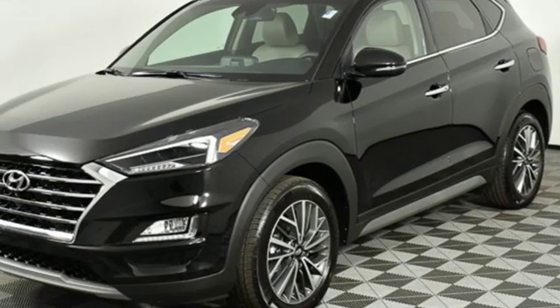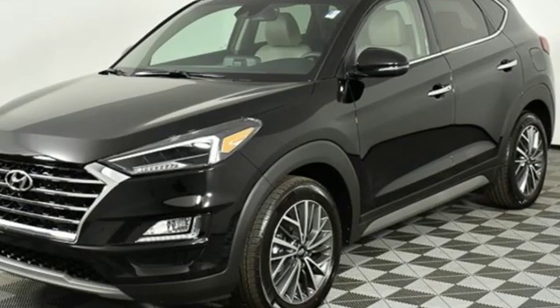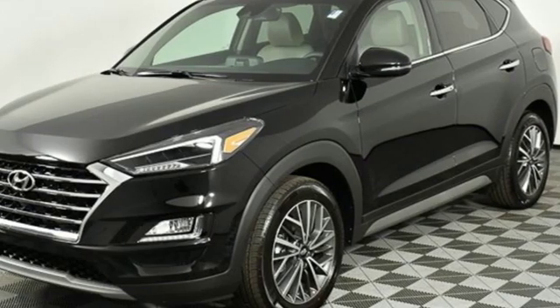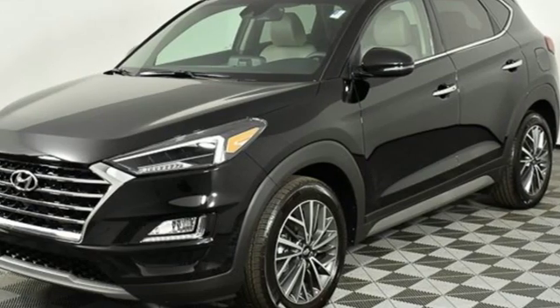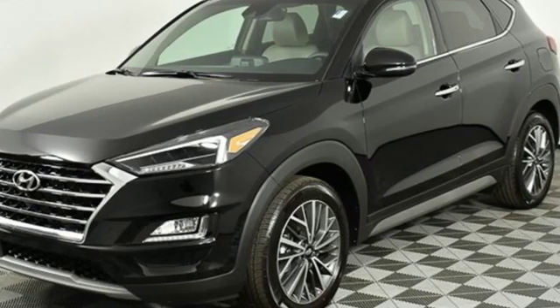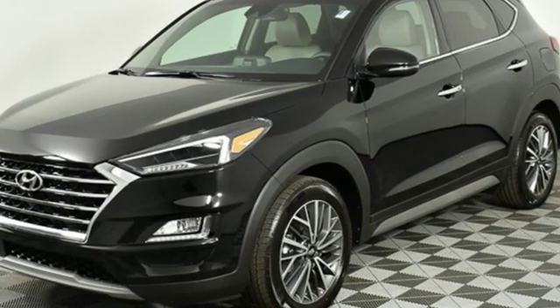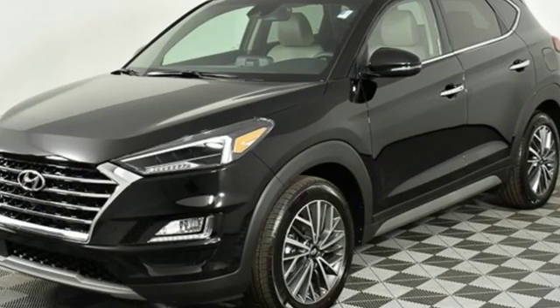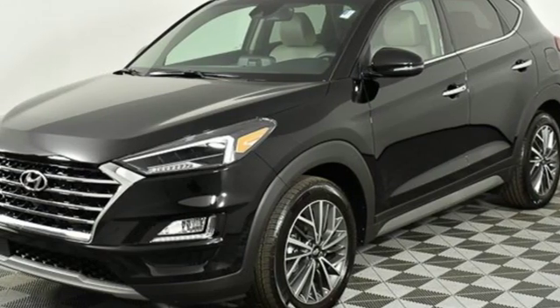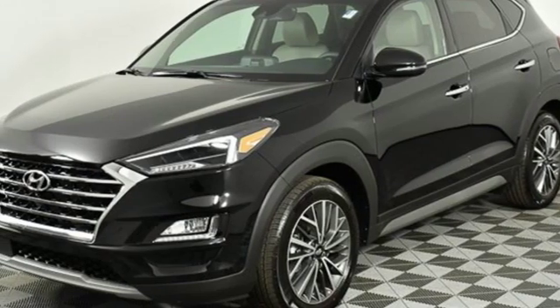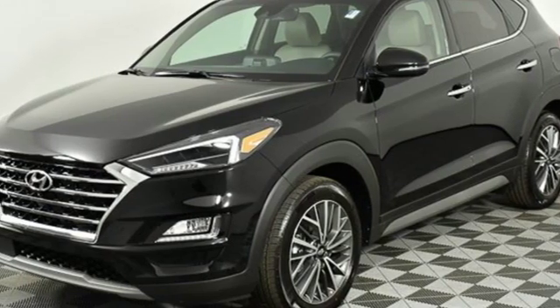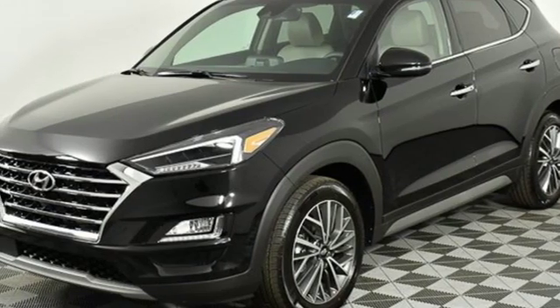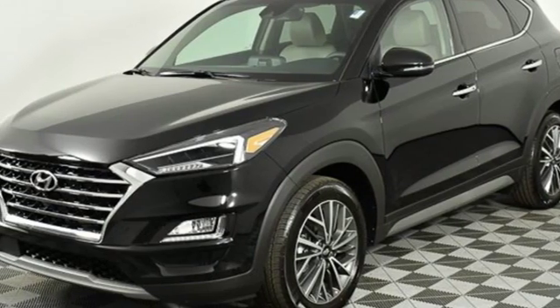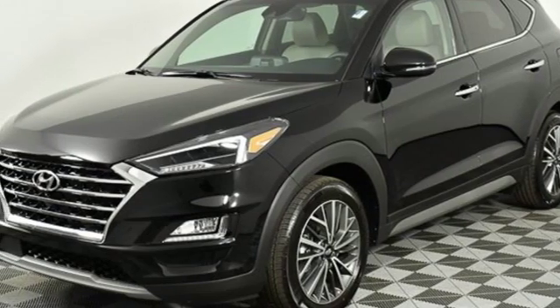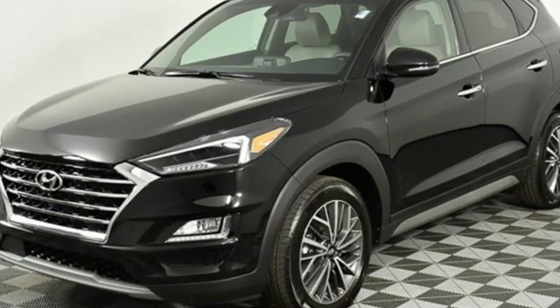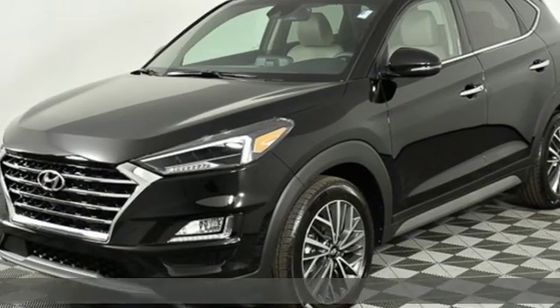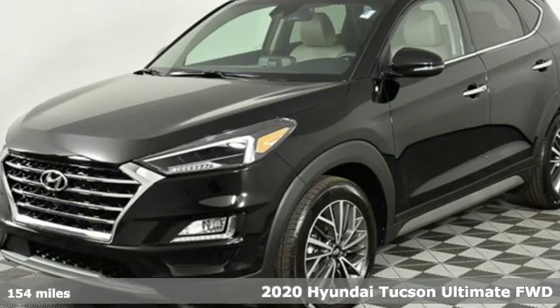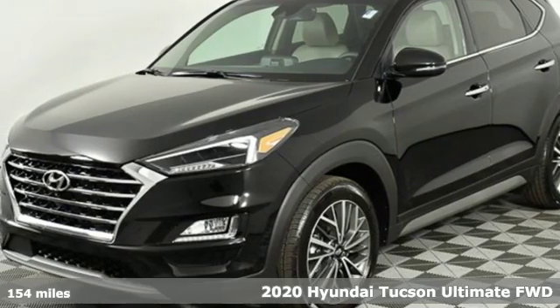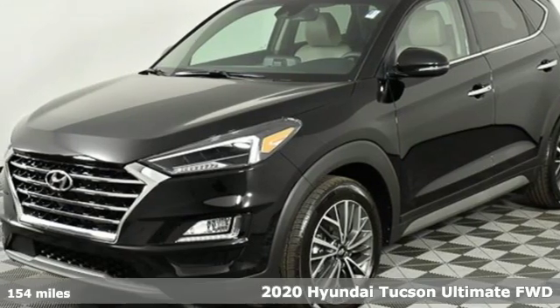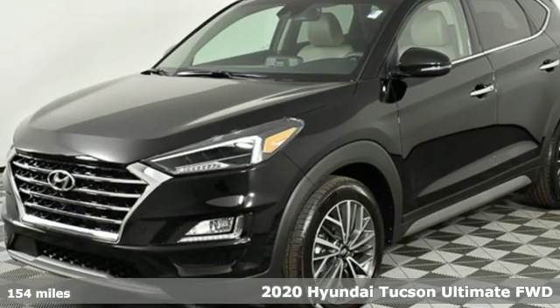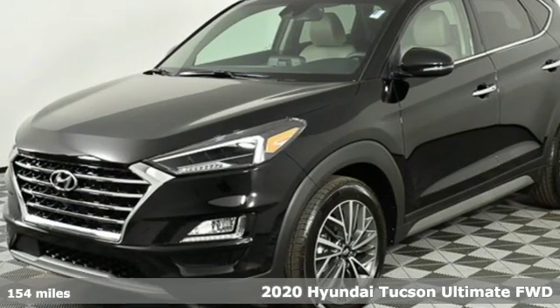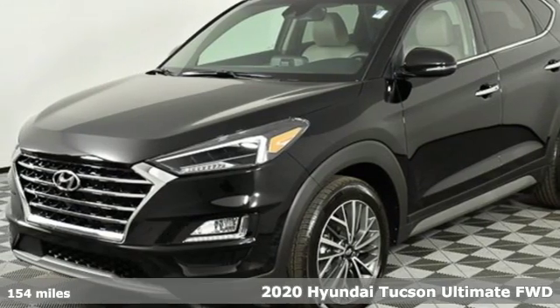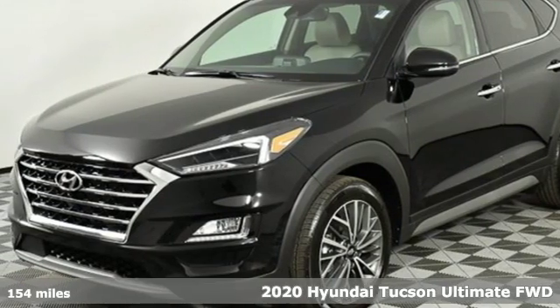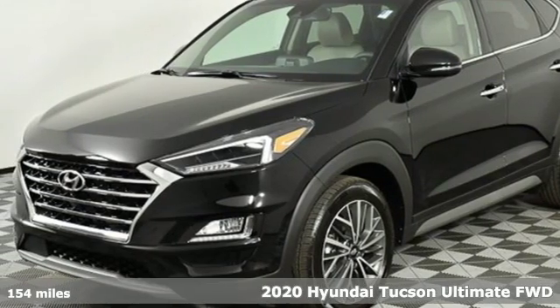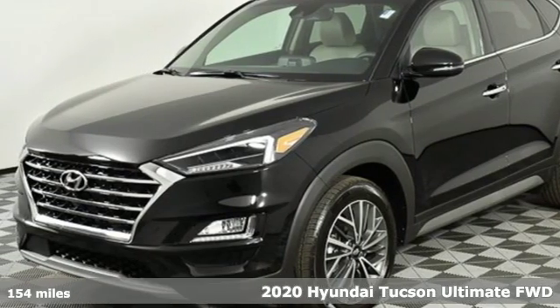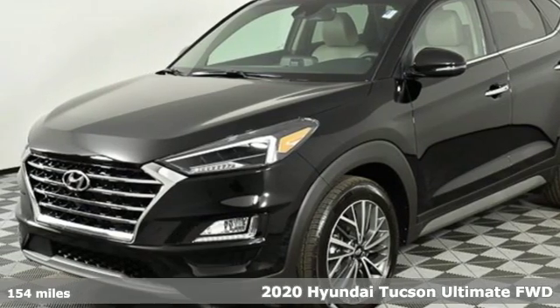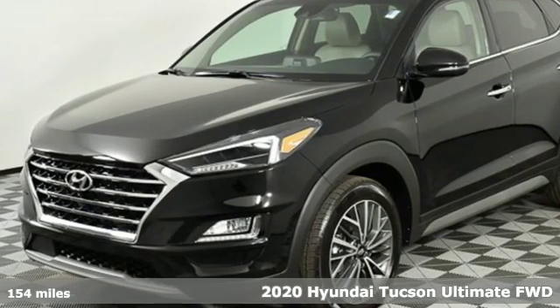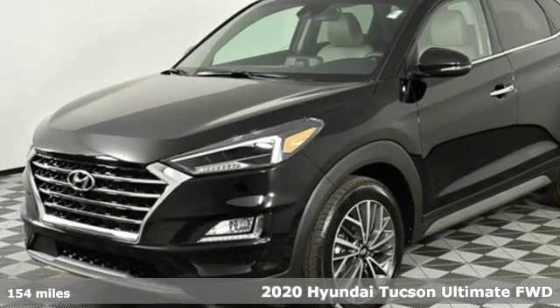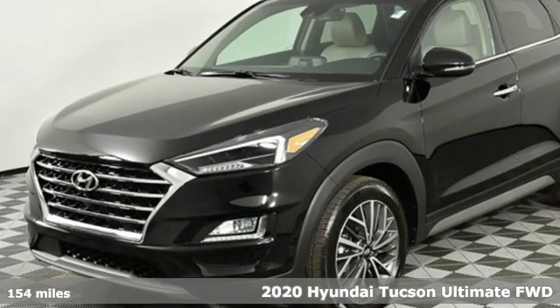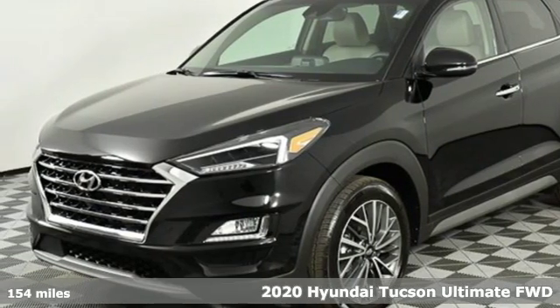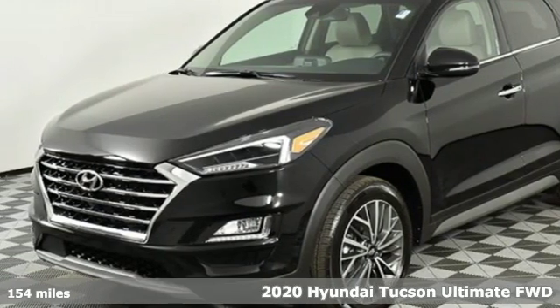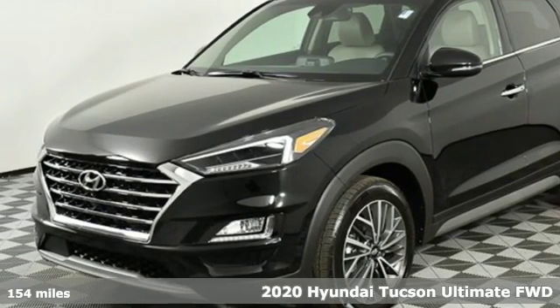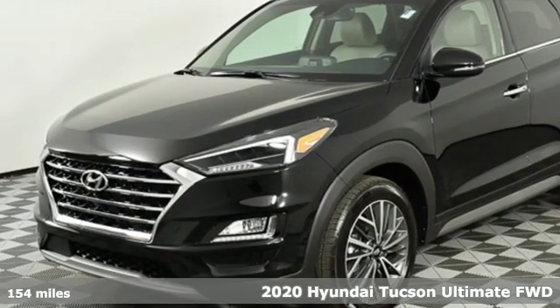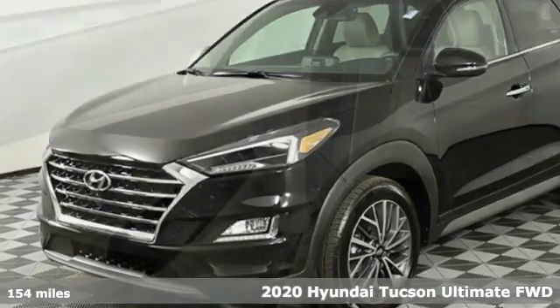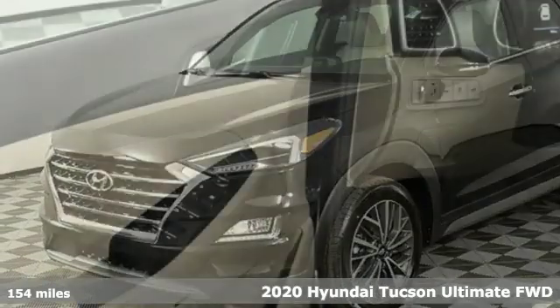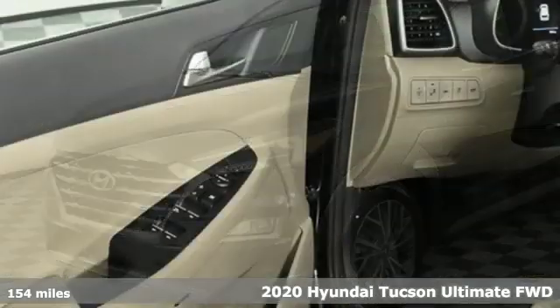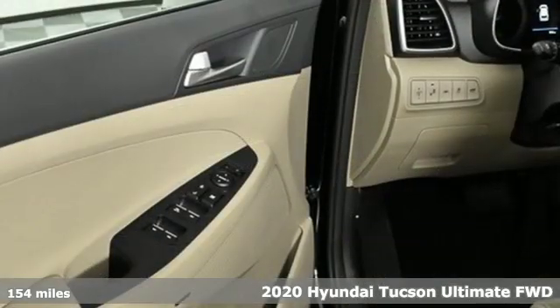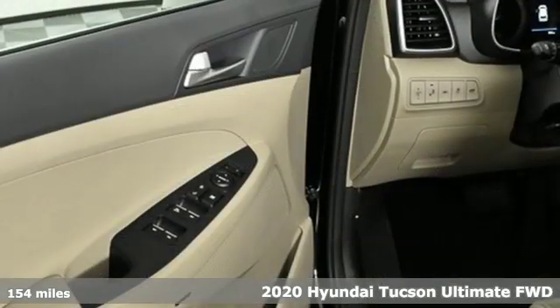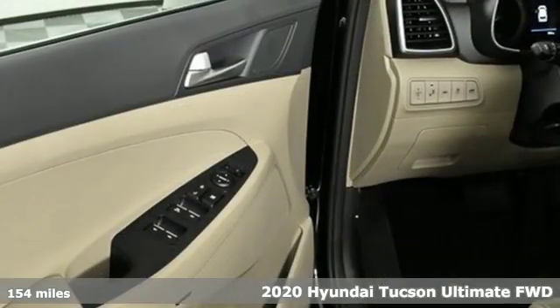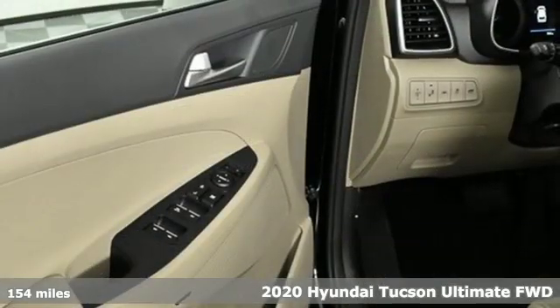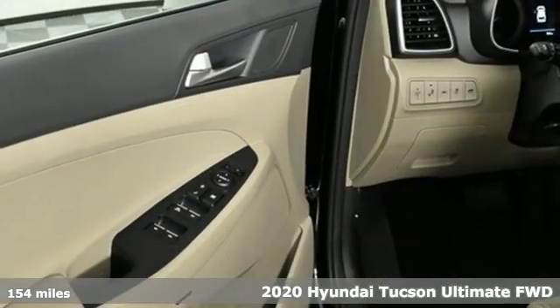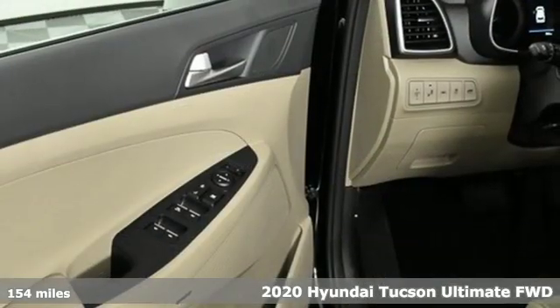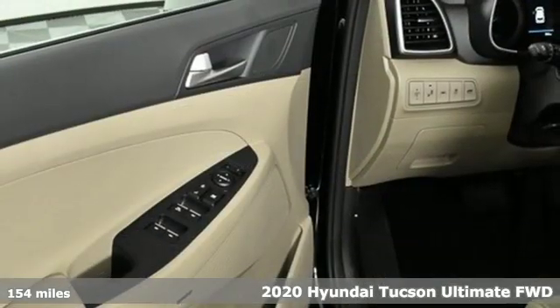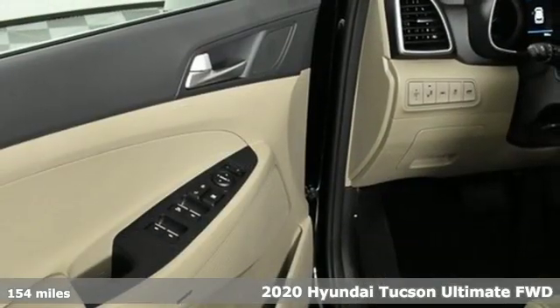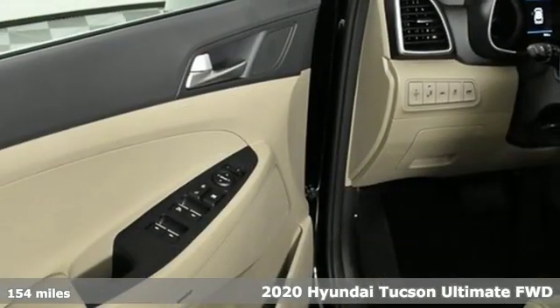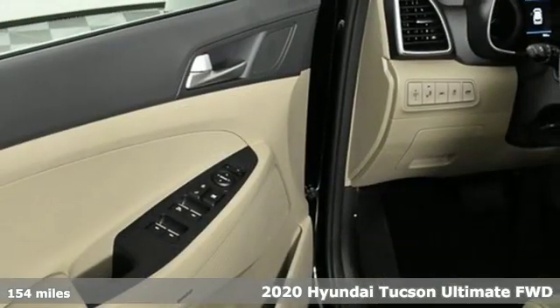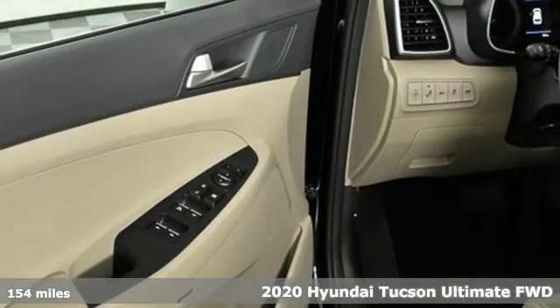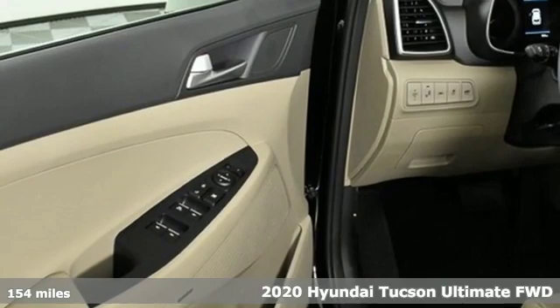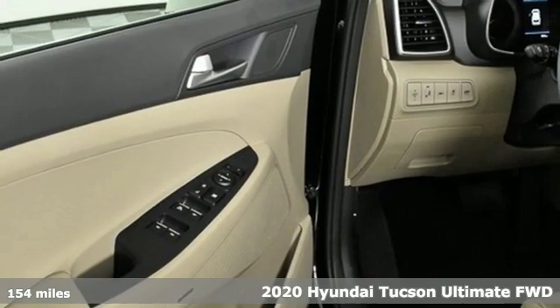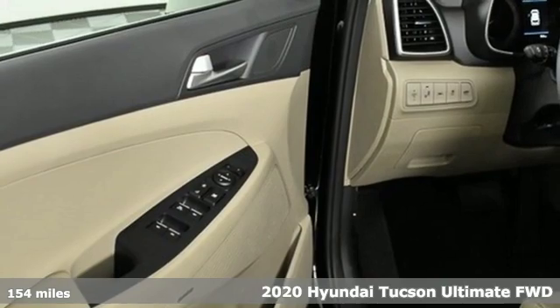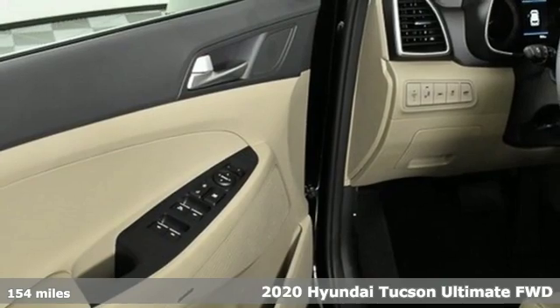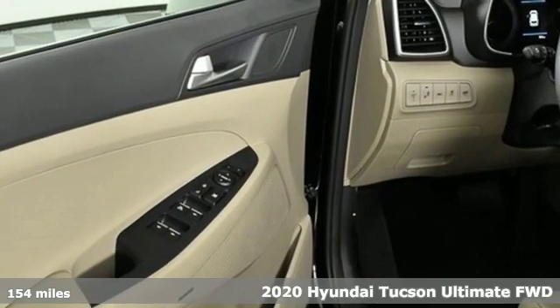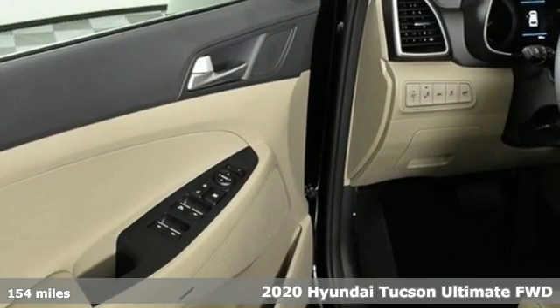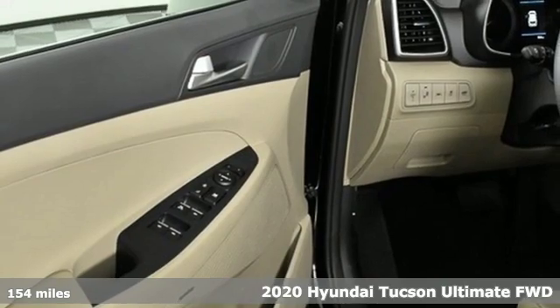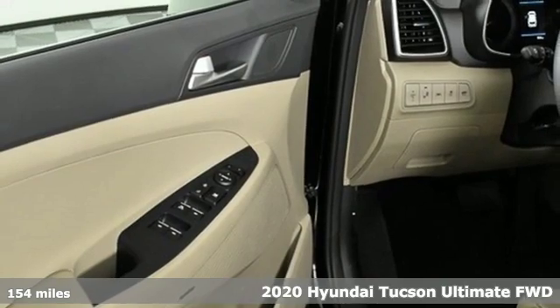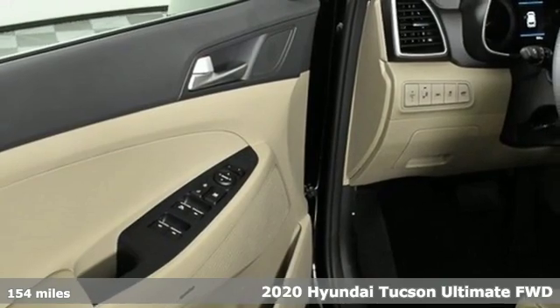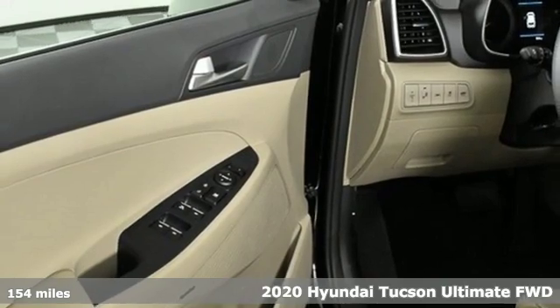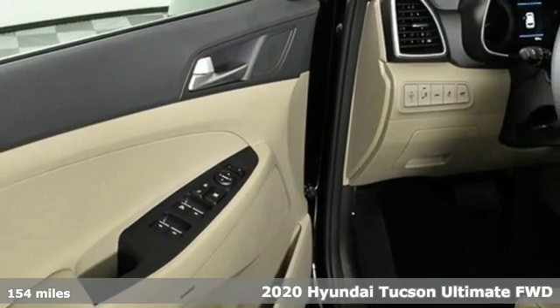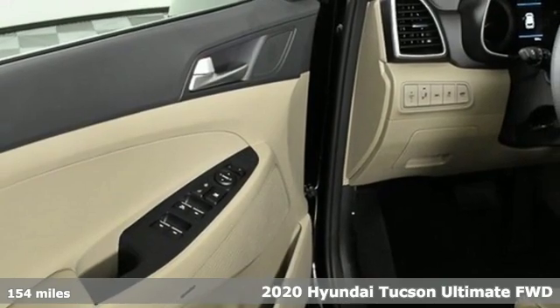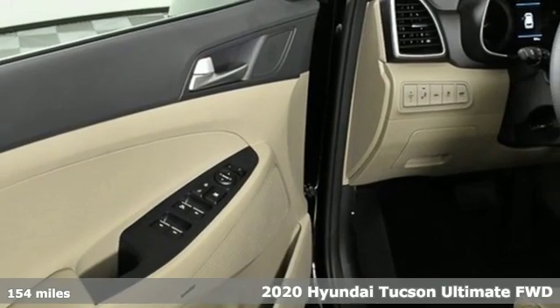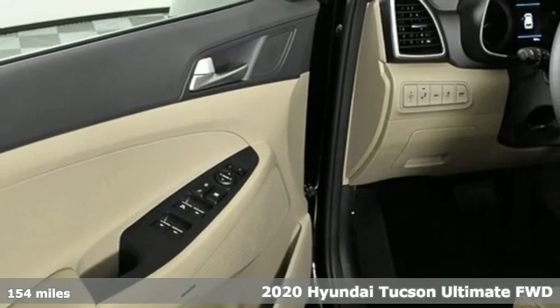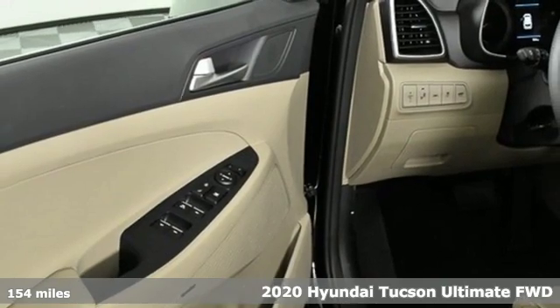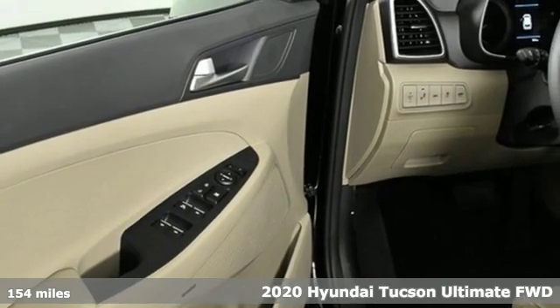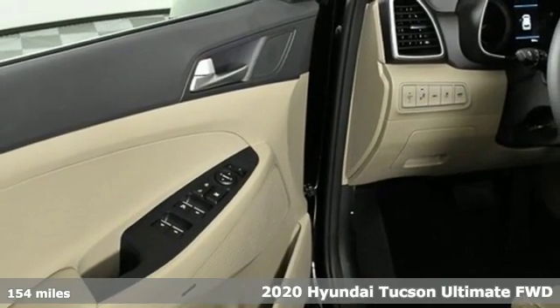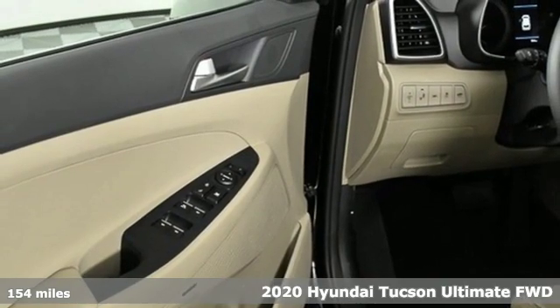It's a new 2020 Hyundai Tucson. Challenging convention to find a better way — it's the Hyundai way.